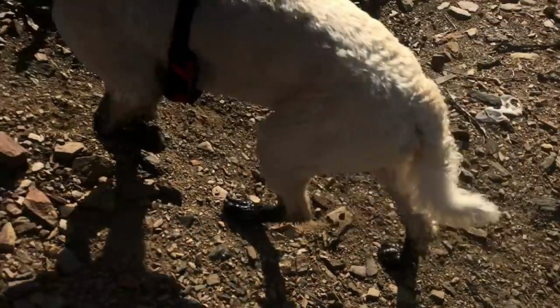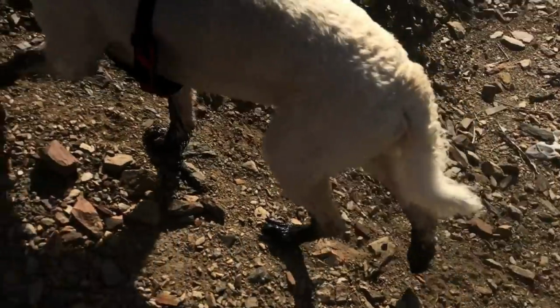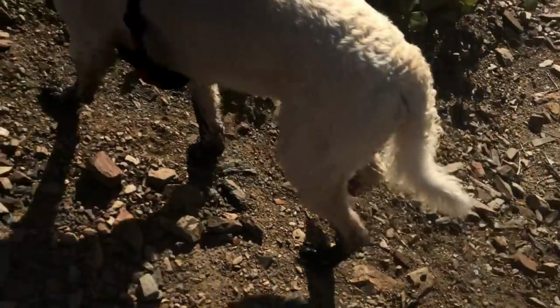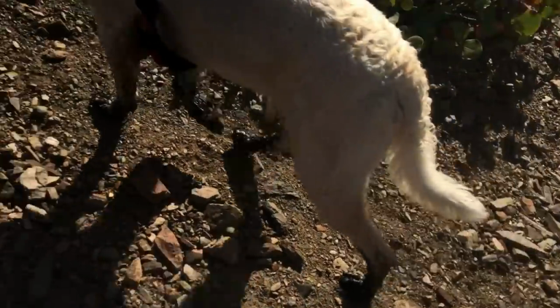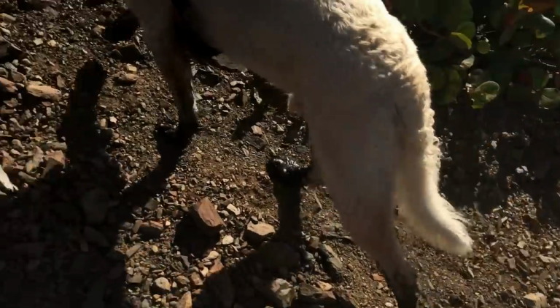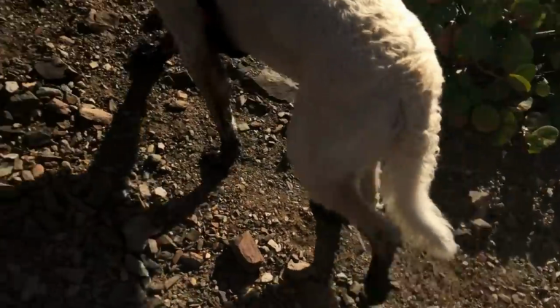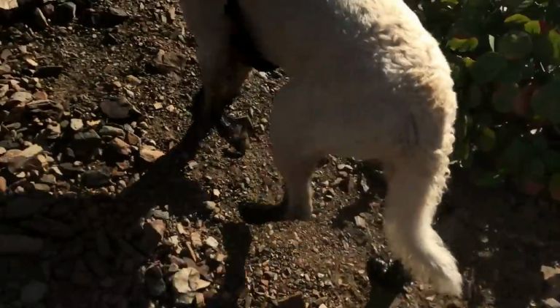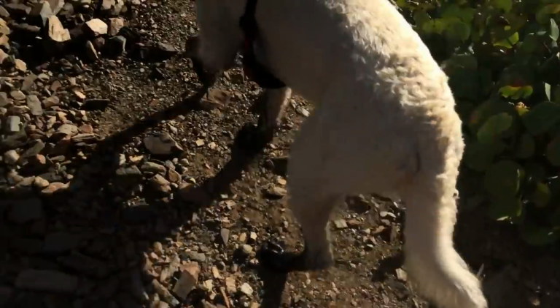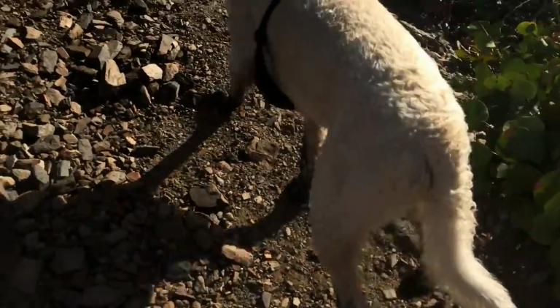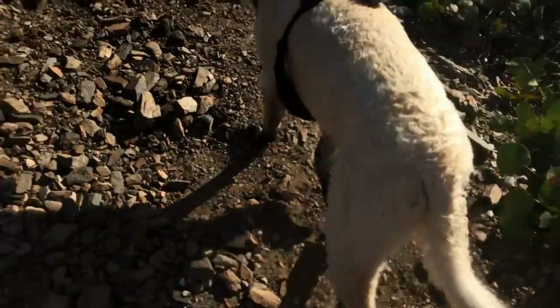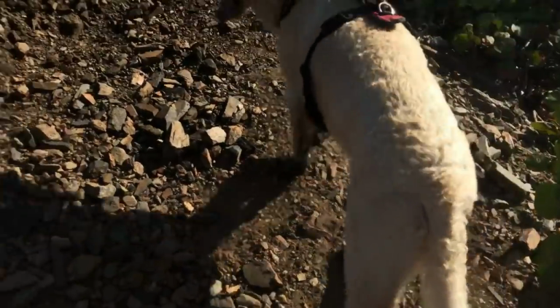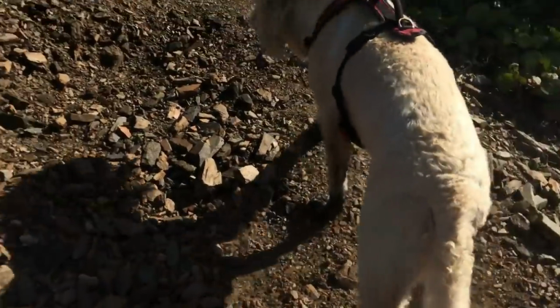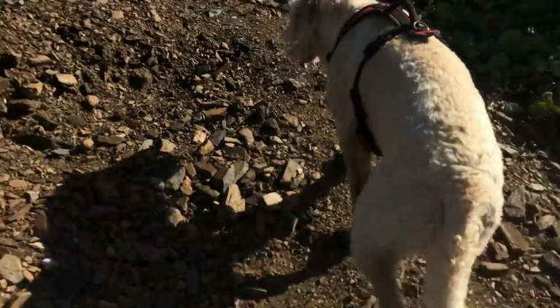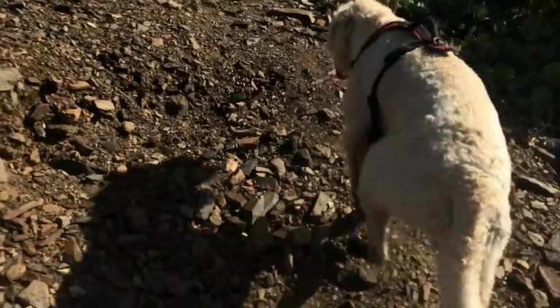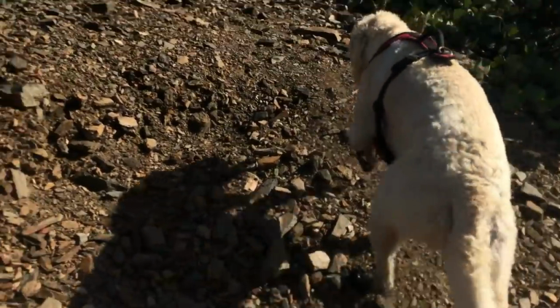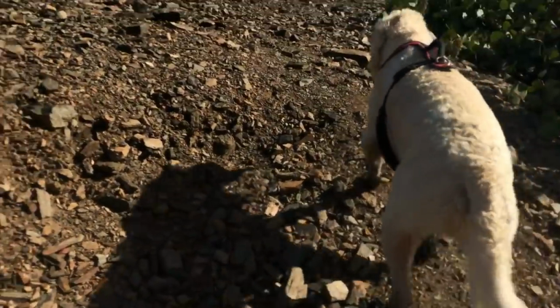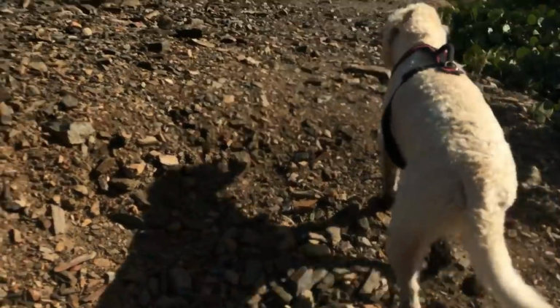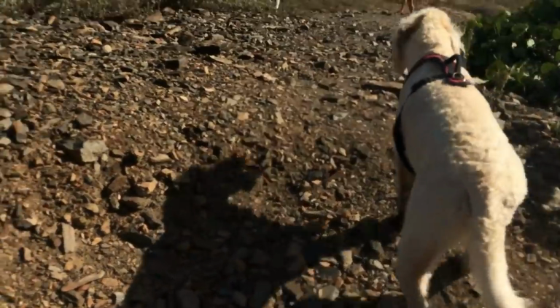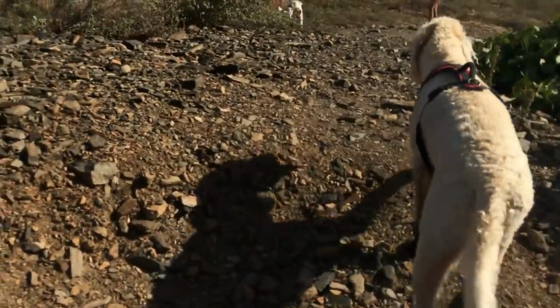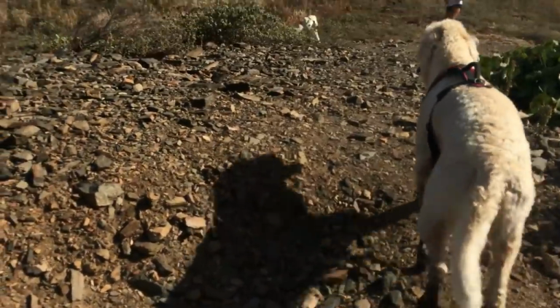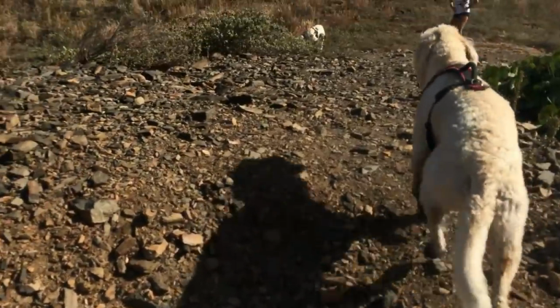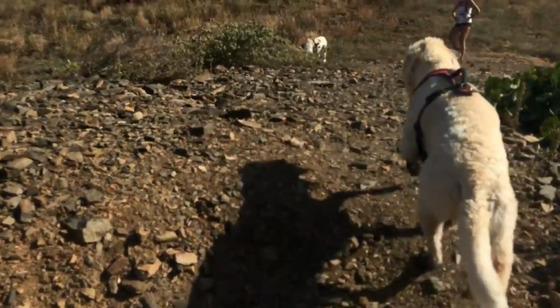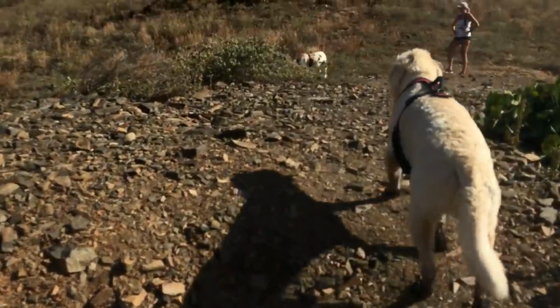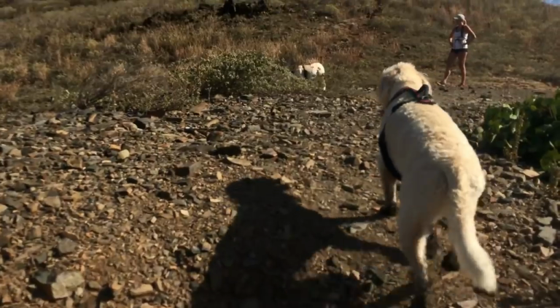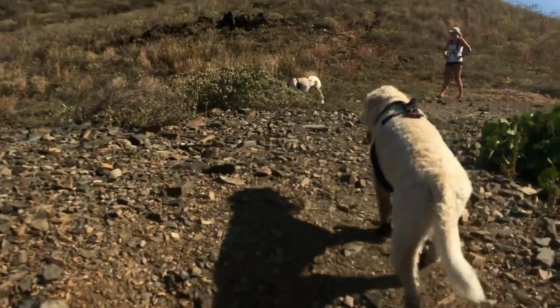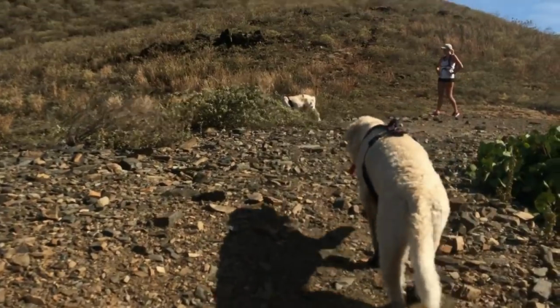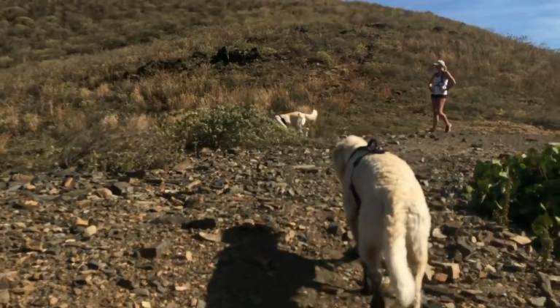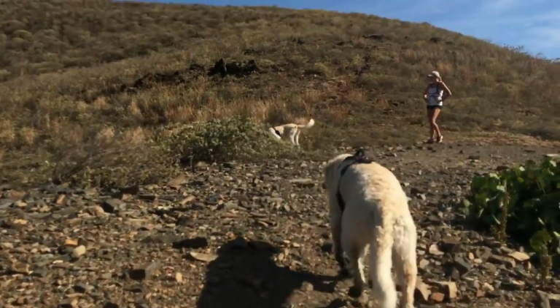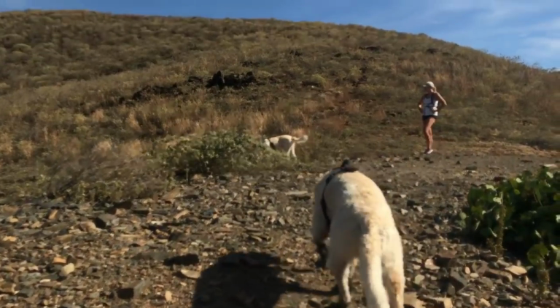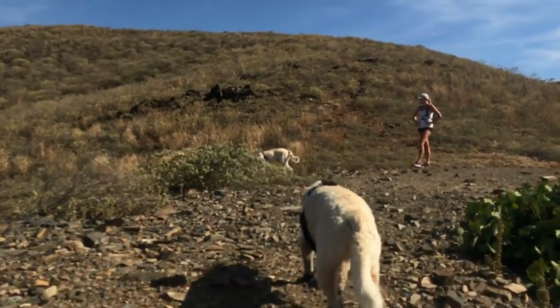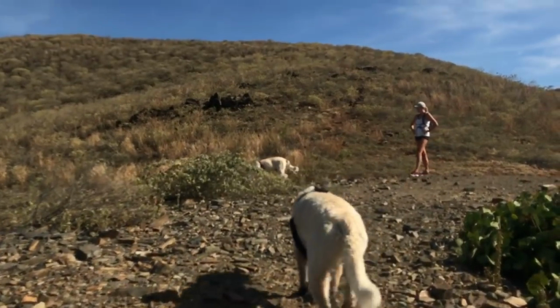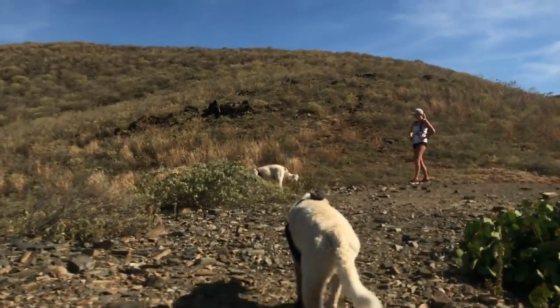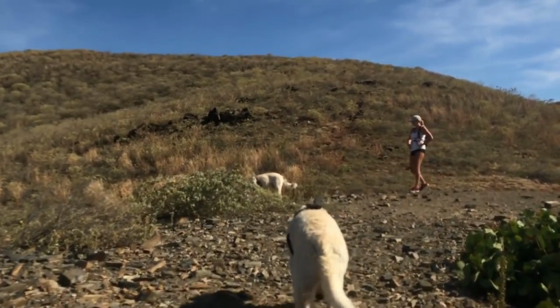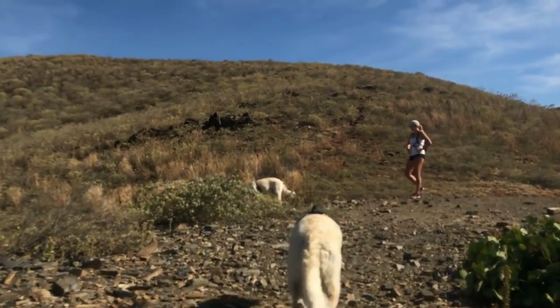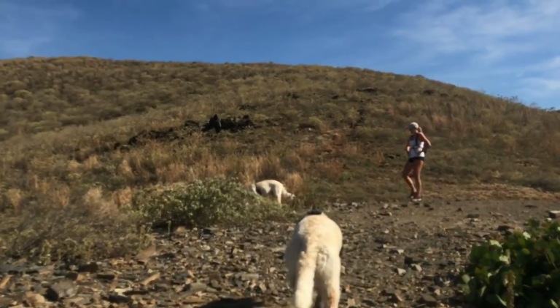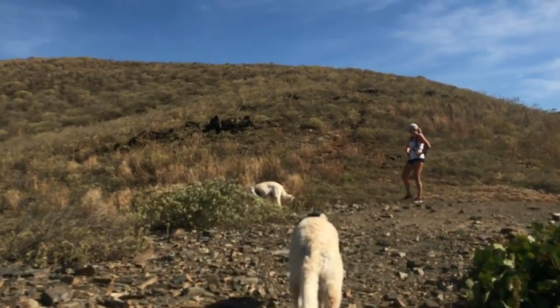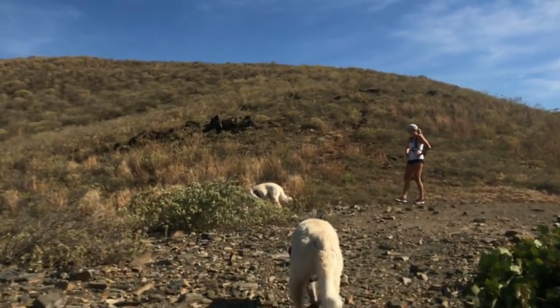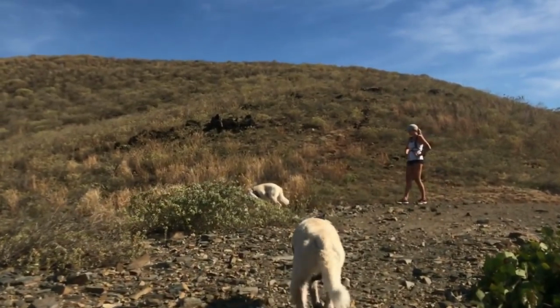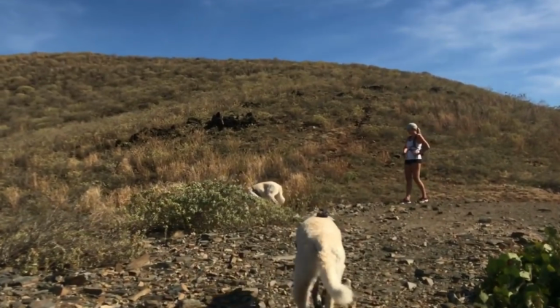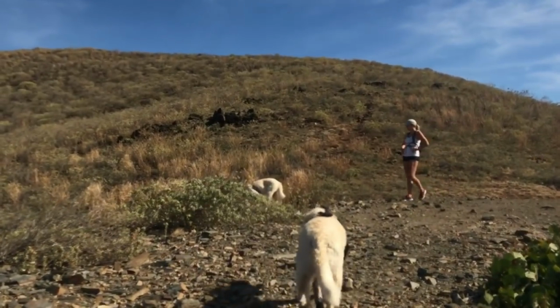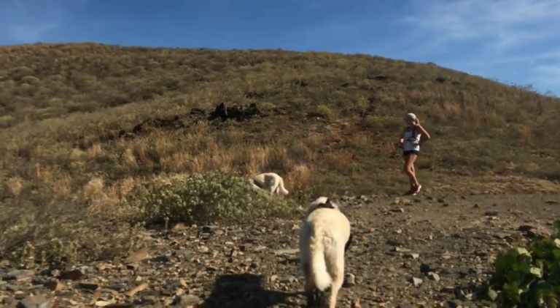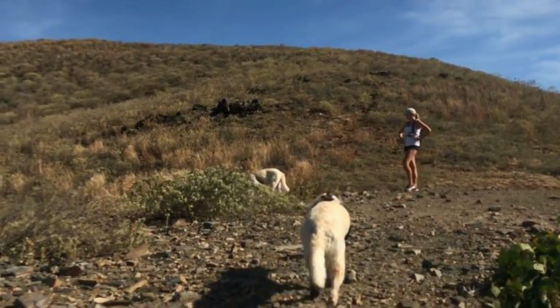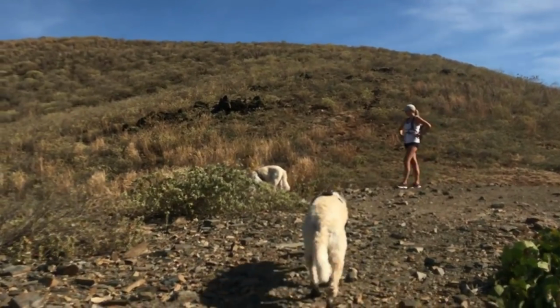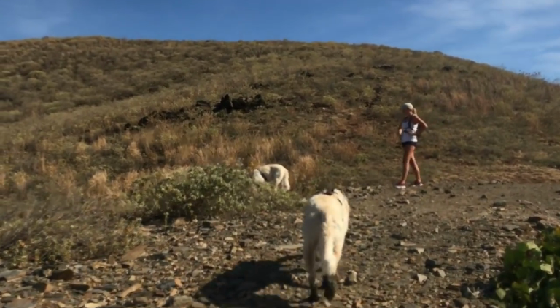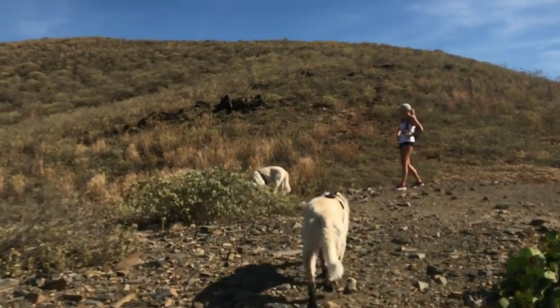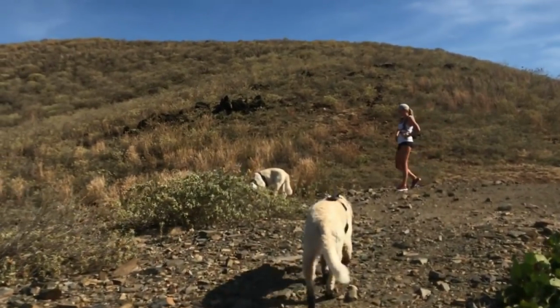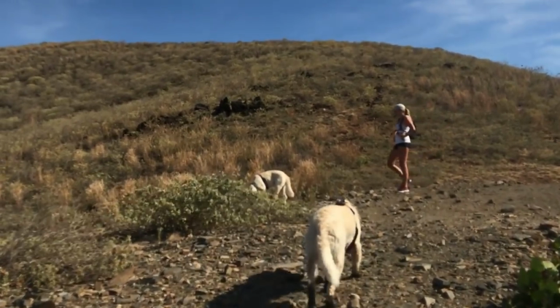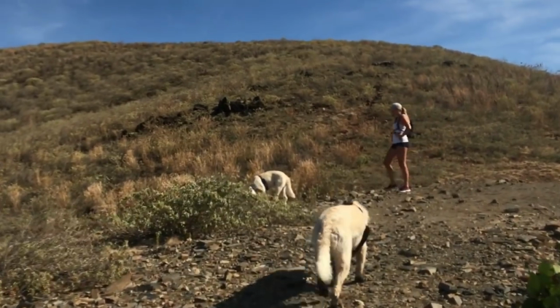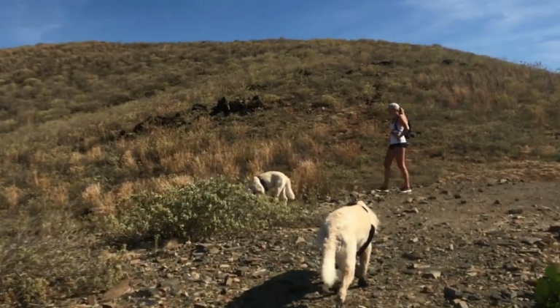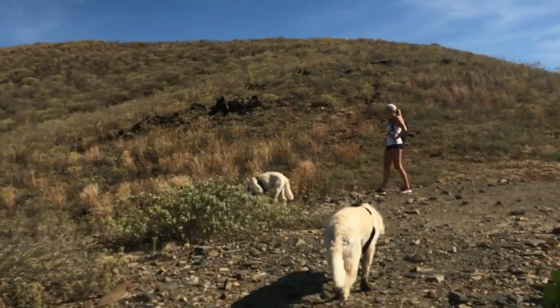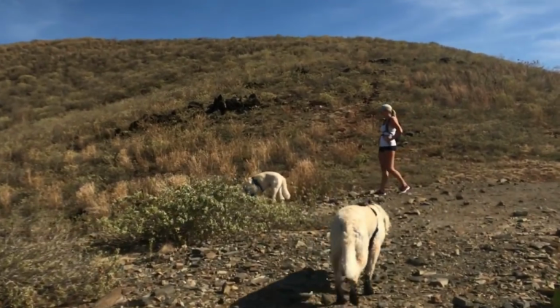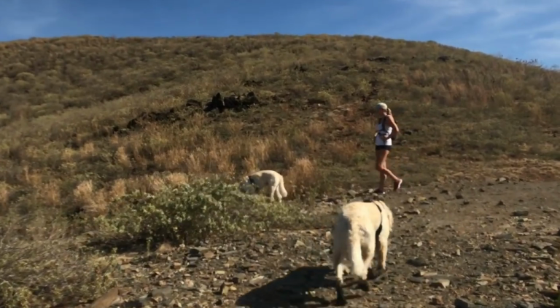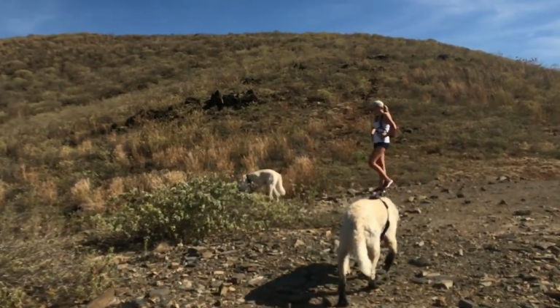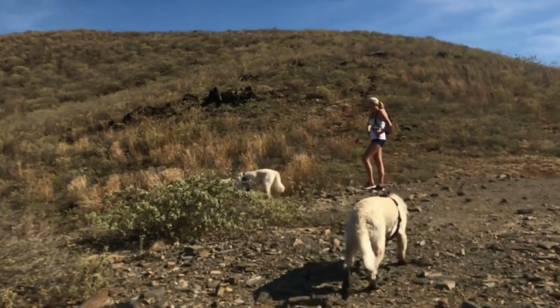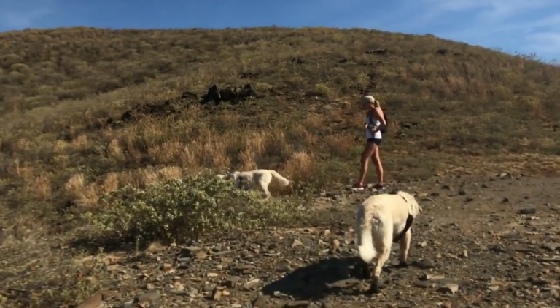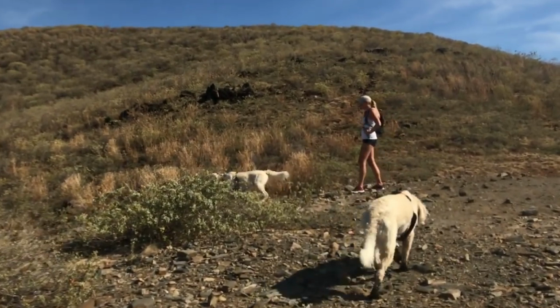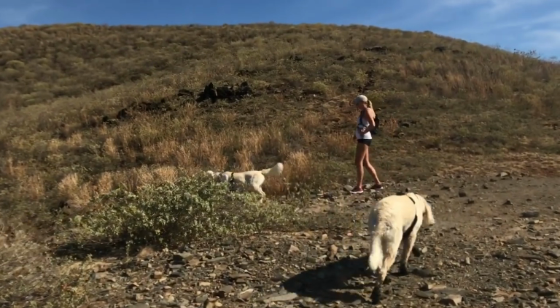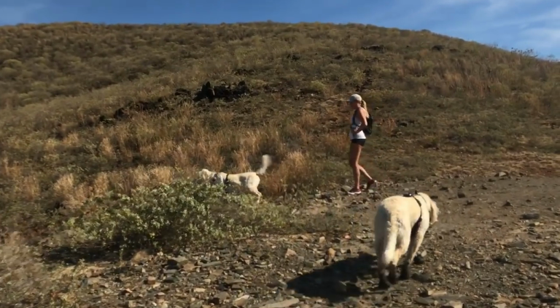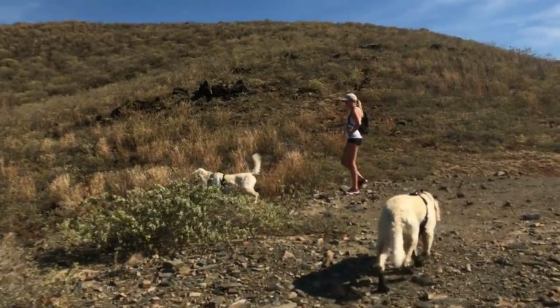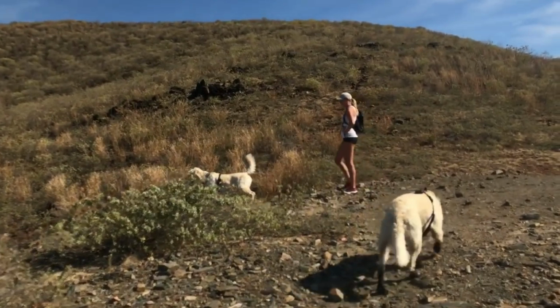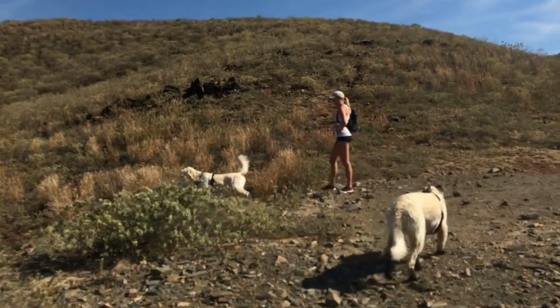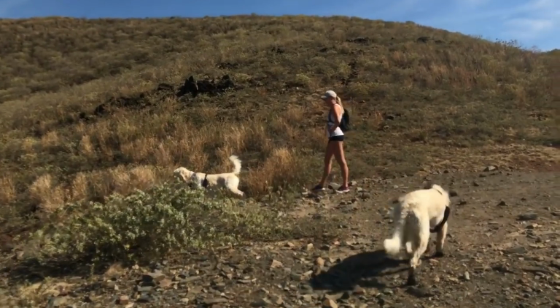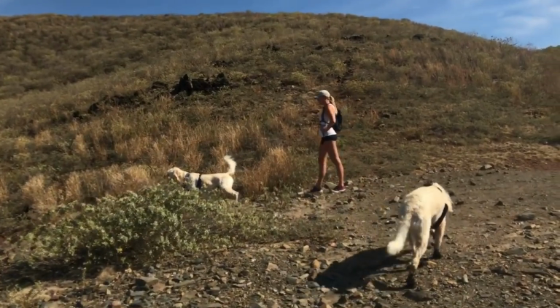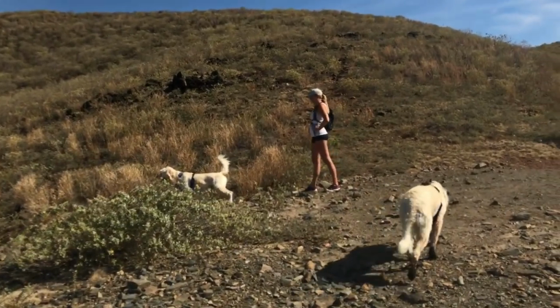Part of the reason no one lives on Salt Island is because the salt ponds can stink a little bit, and Maverick found it.